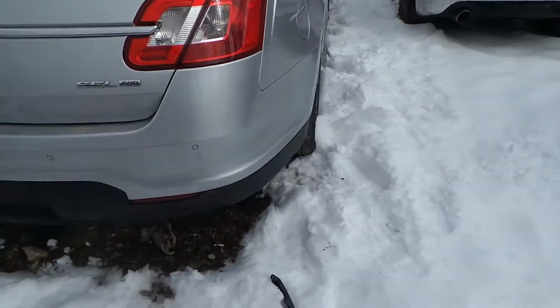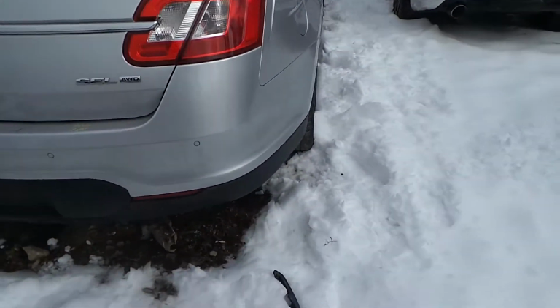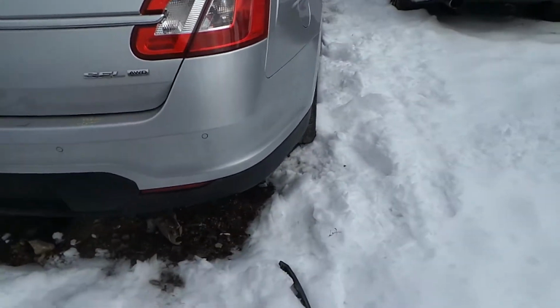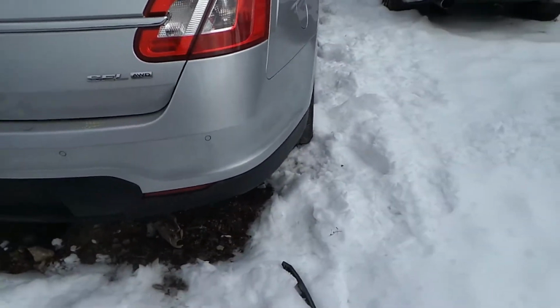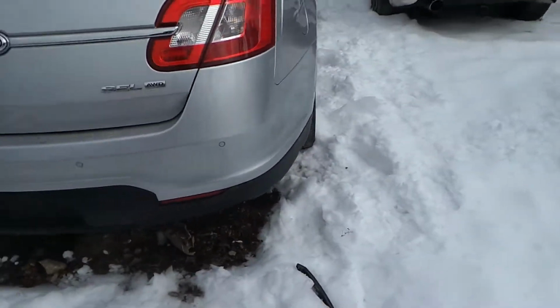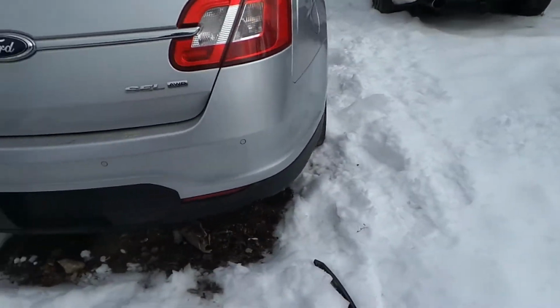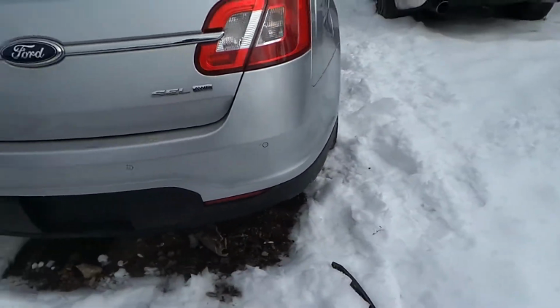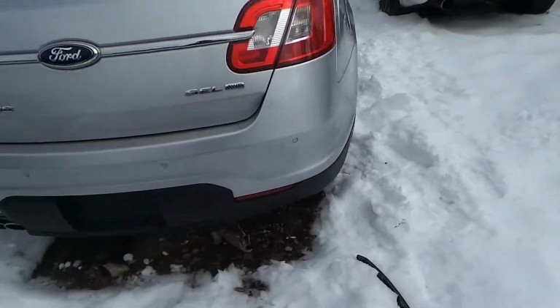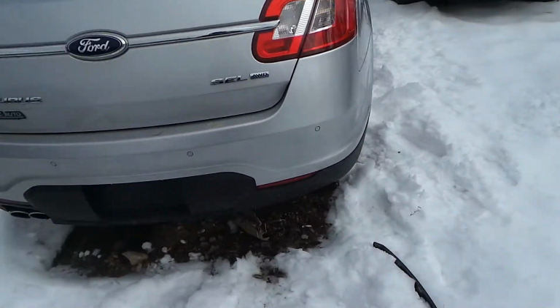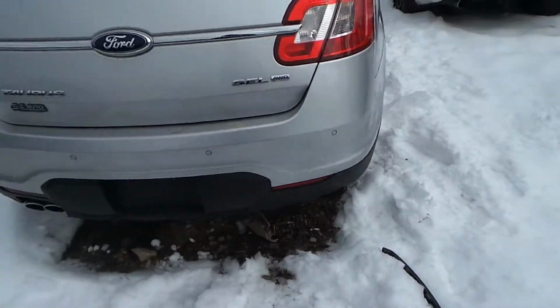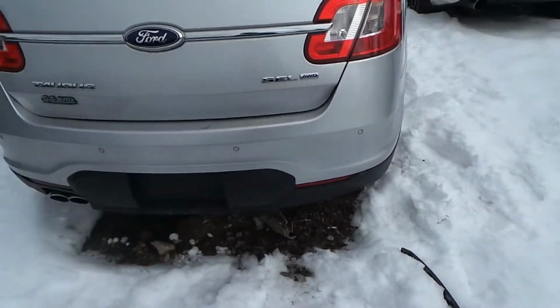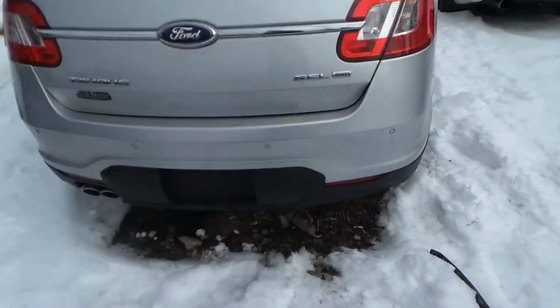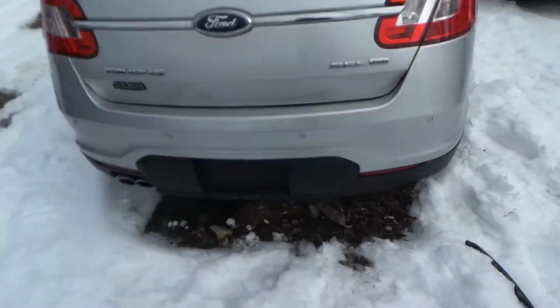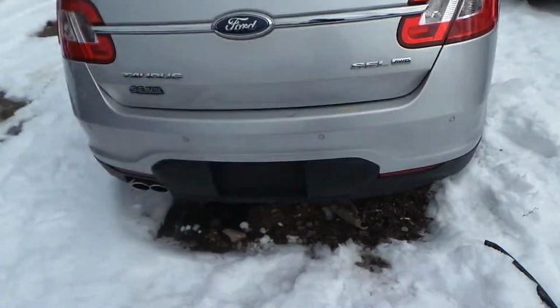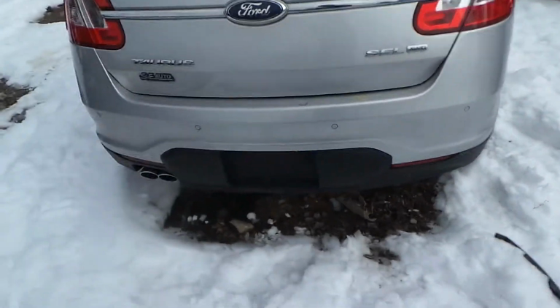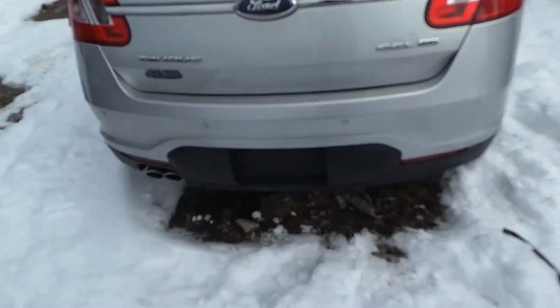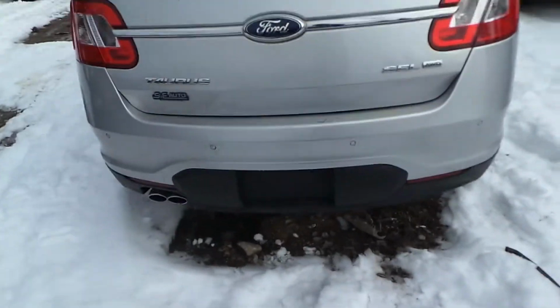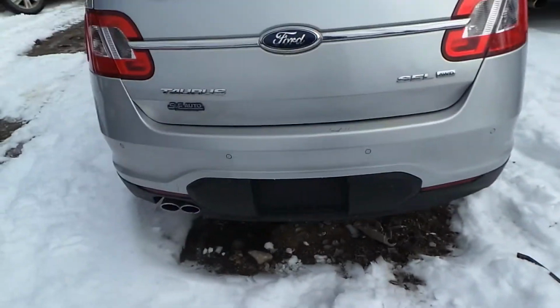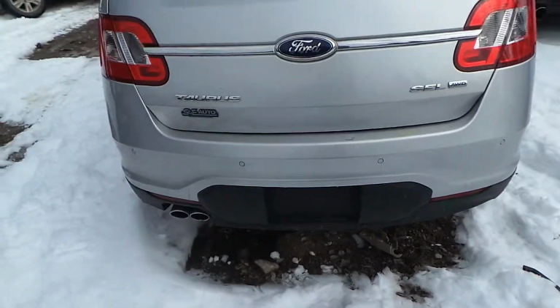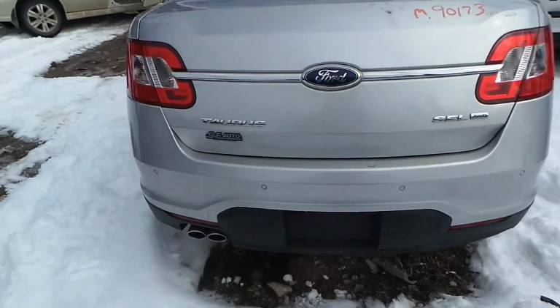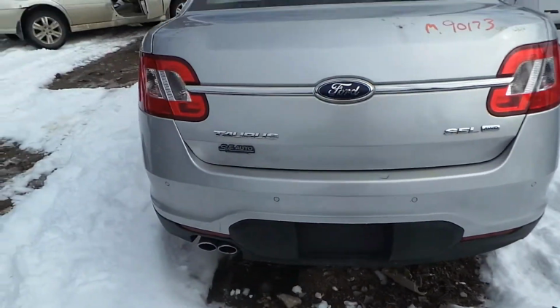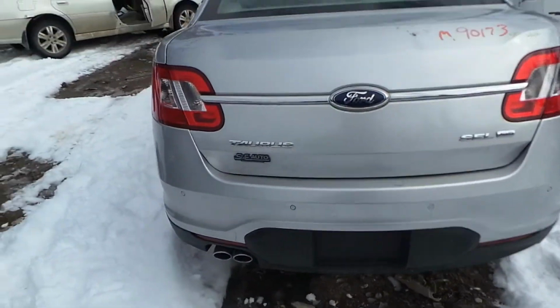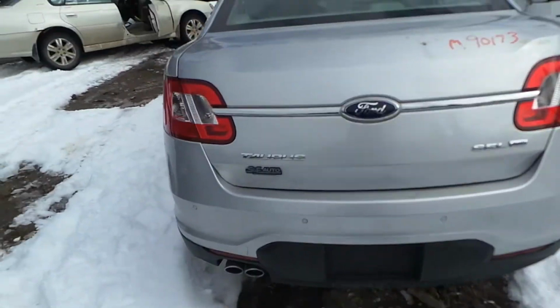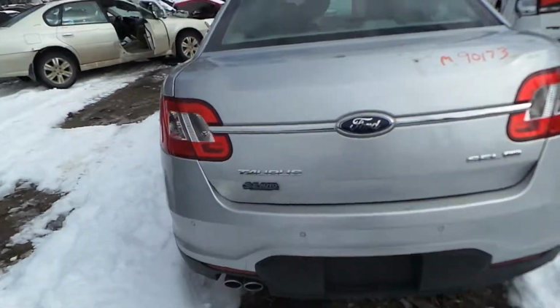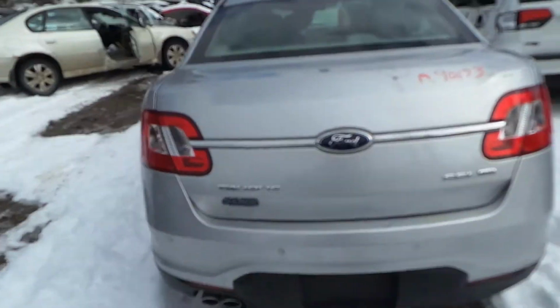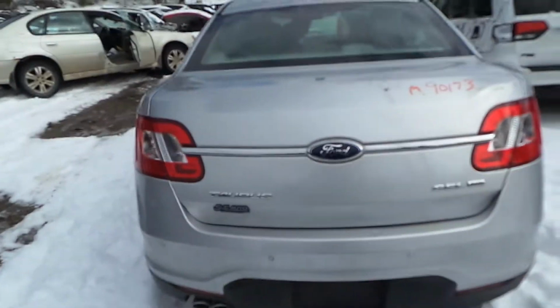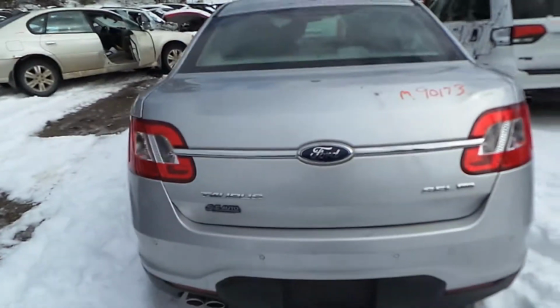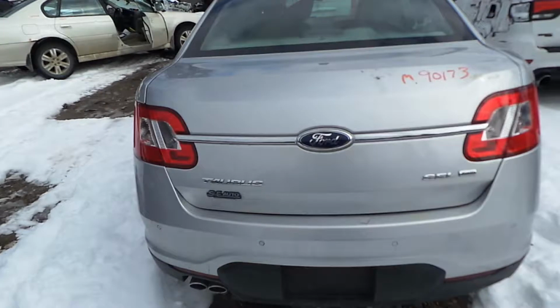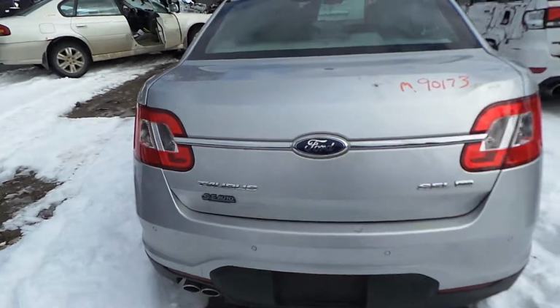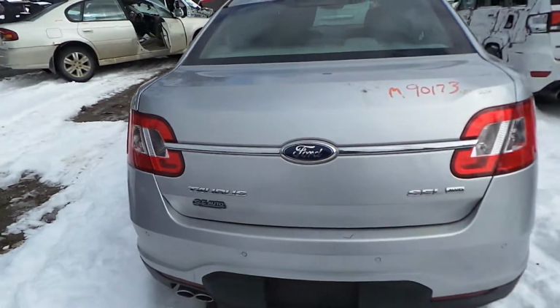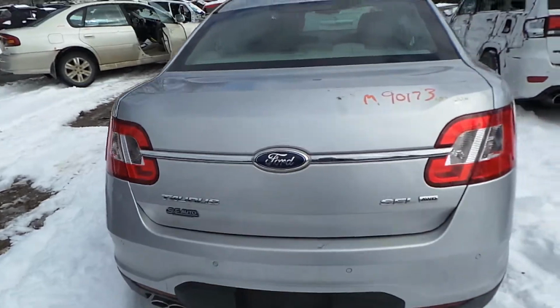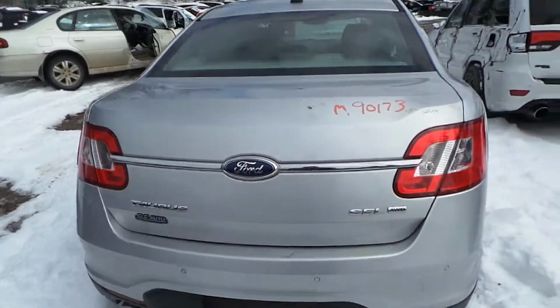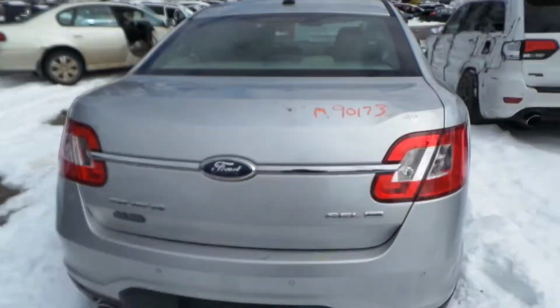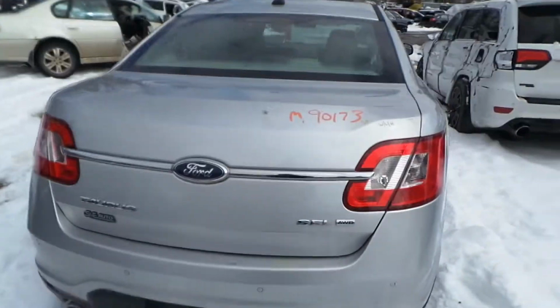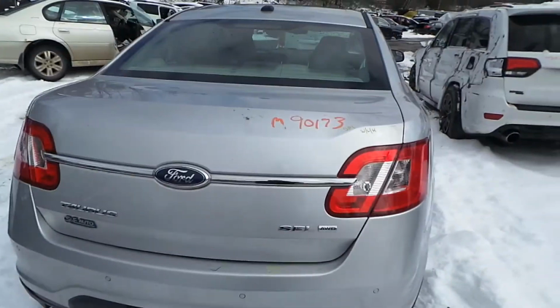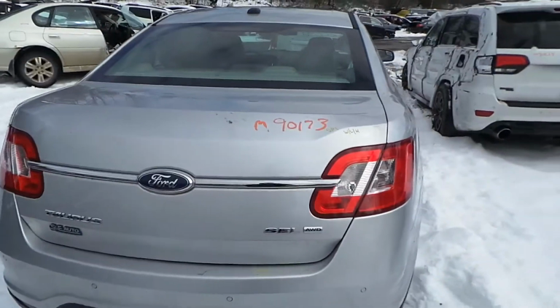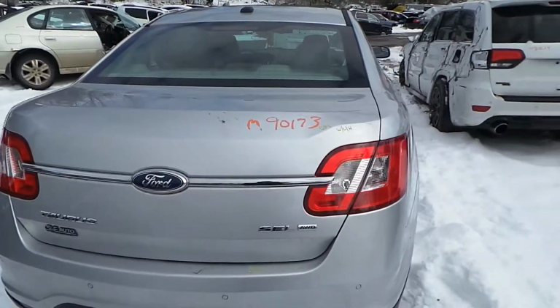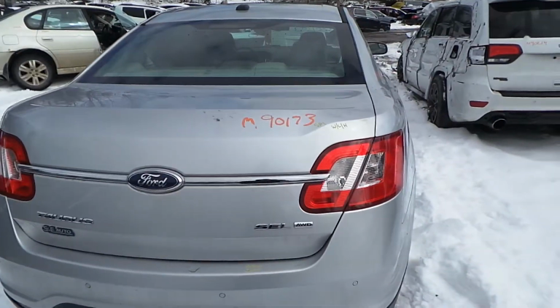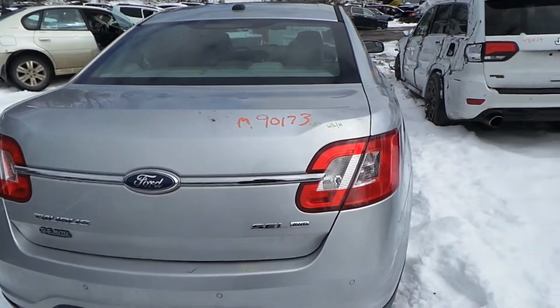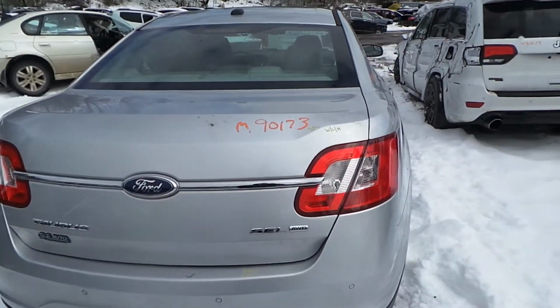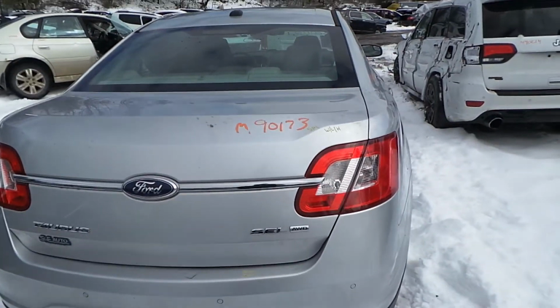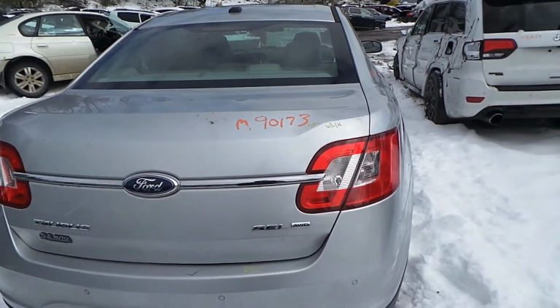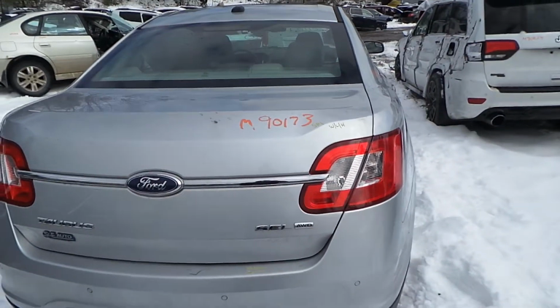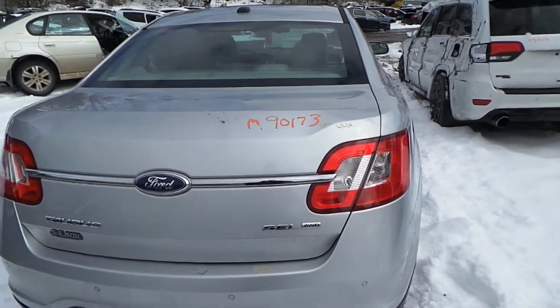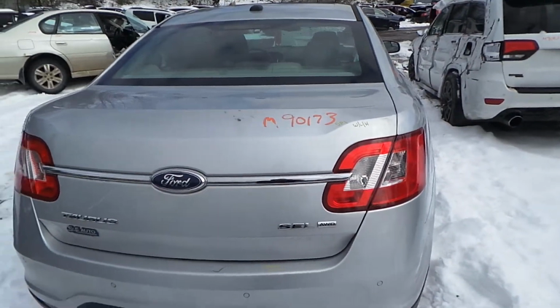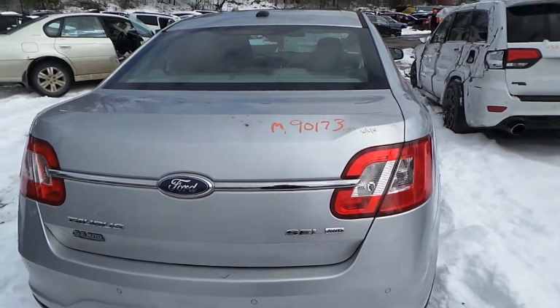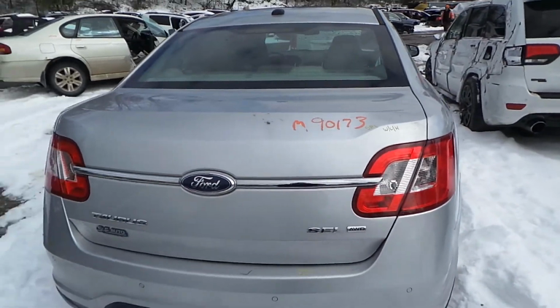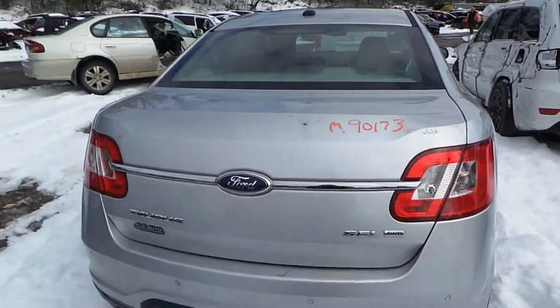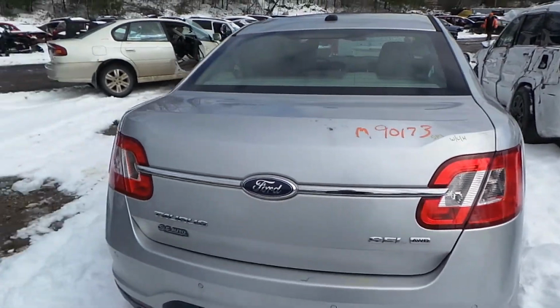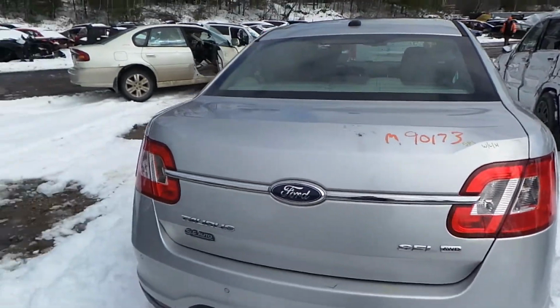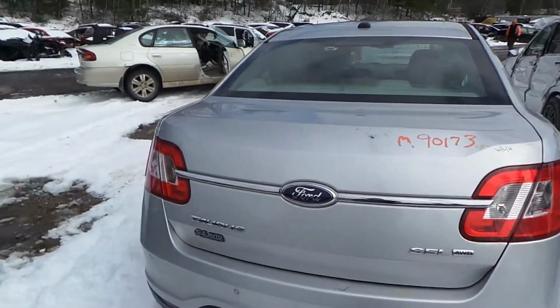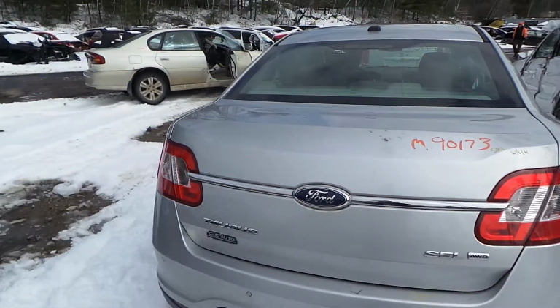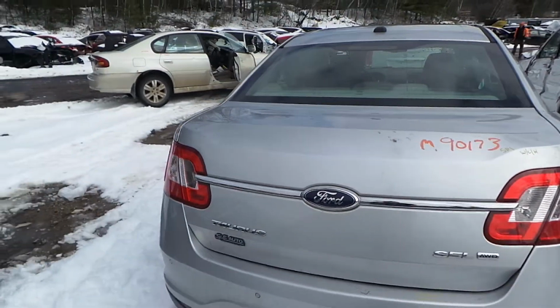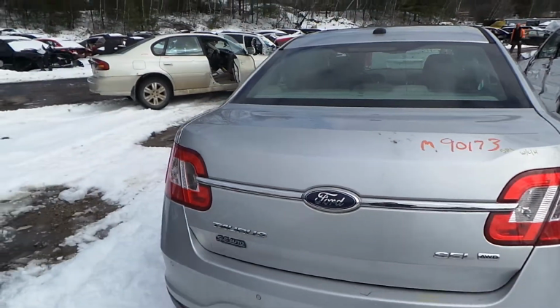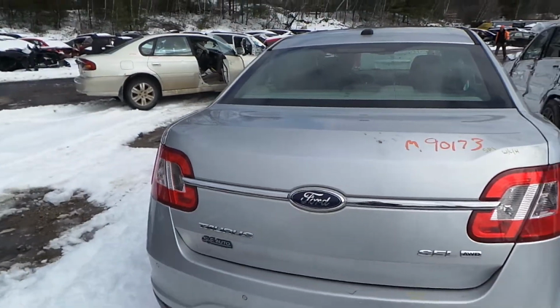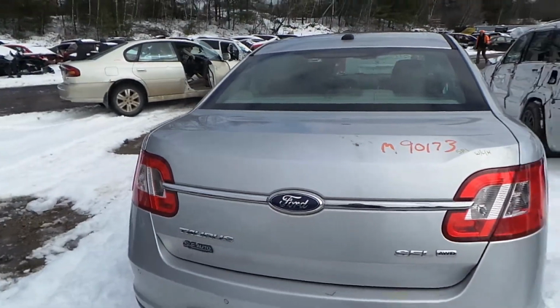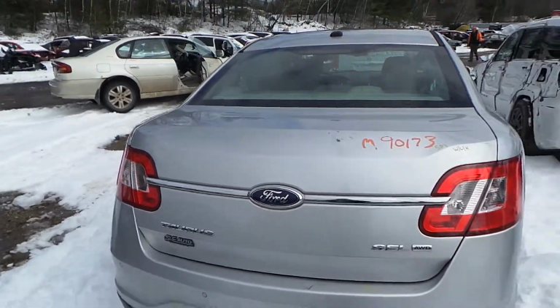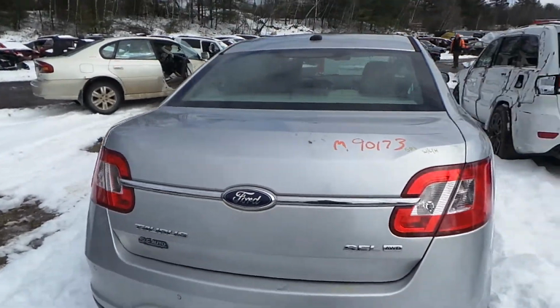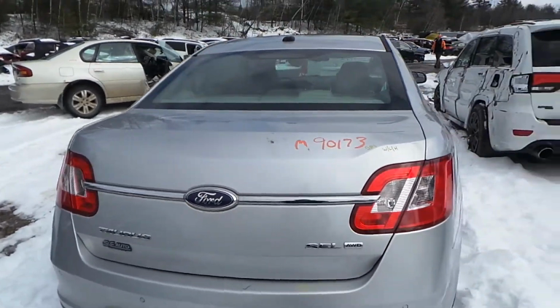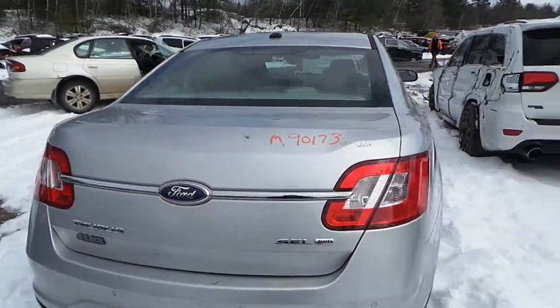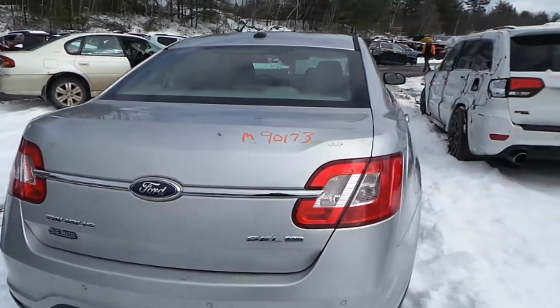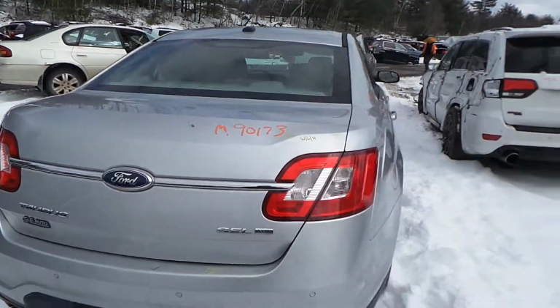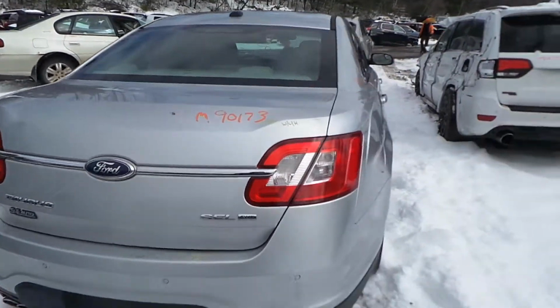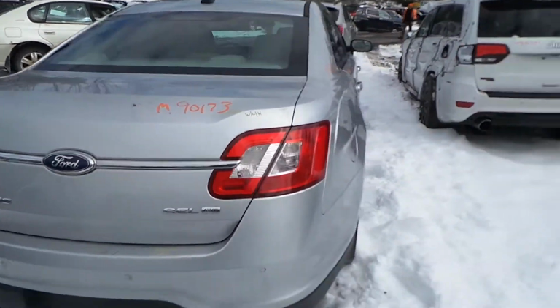We've got a good rear bumper cover as well as good rear rebar. Rear lid gate is insurance quality. It comes with lights and hinges.